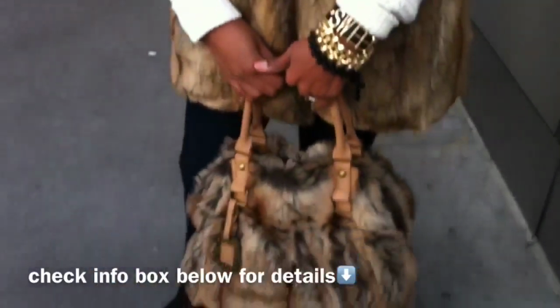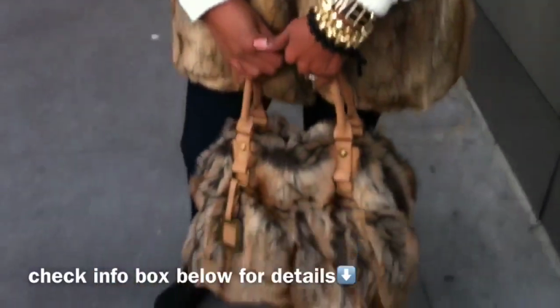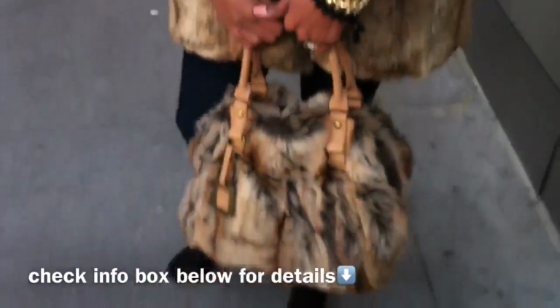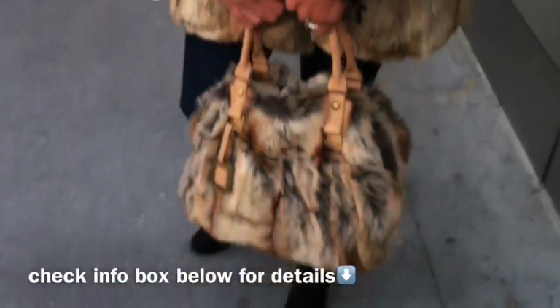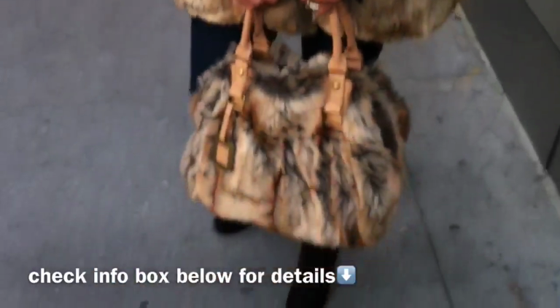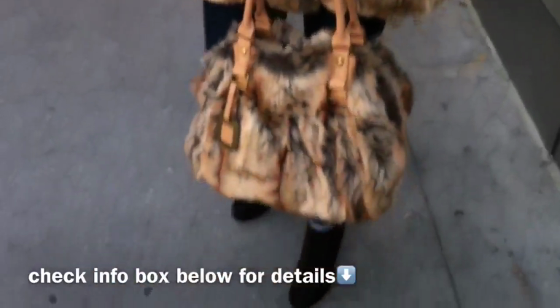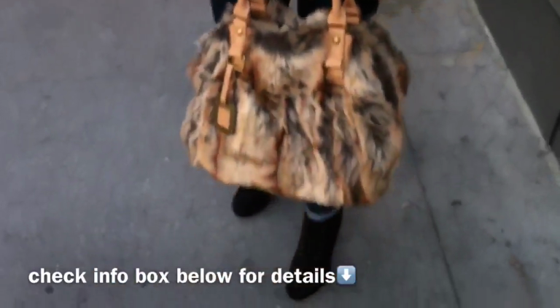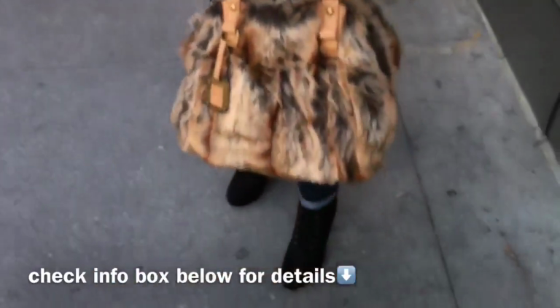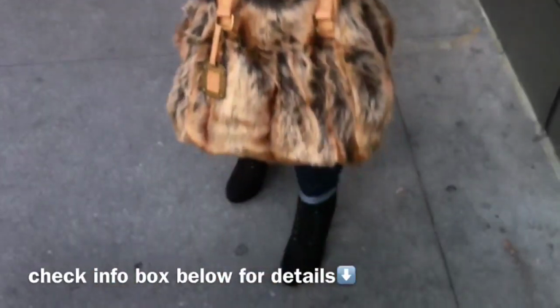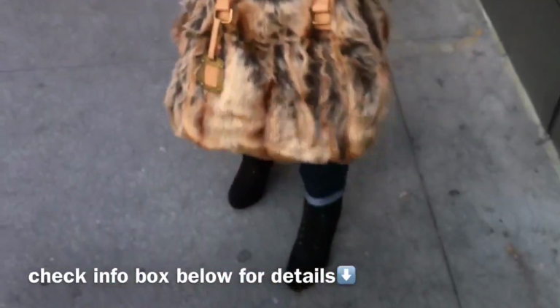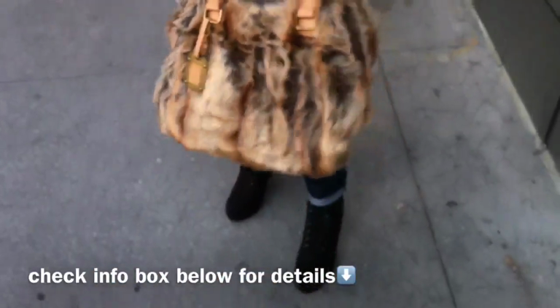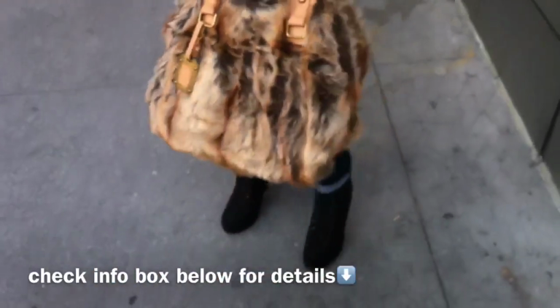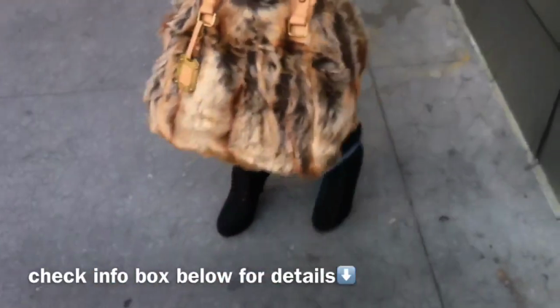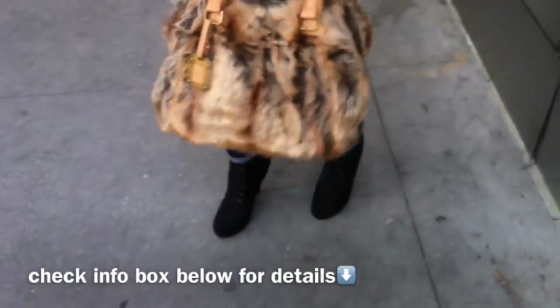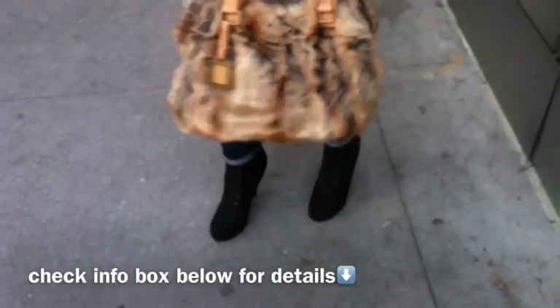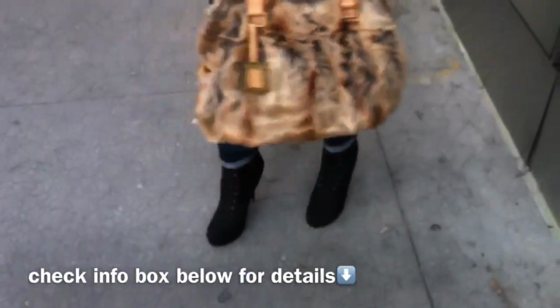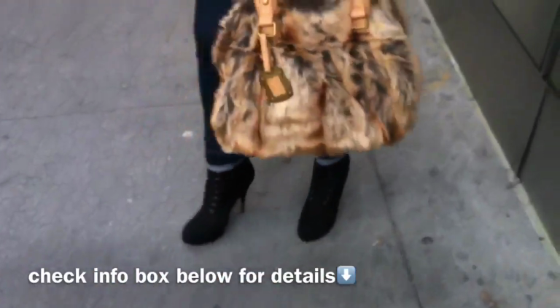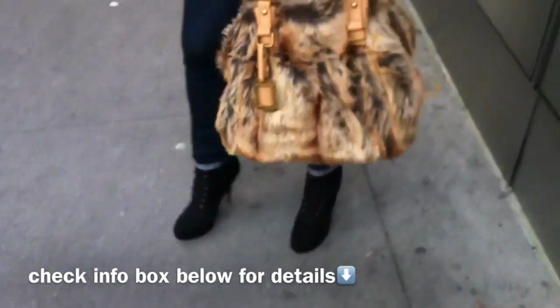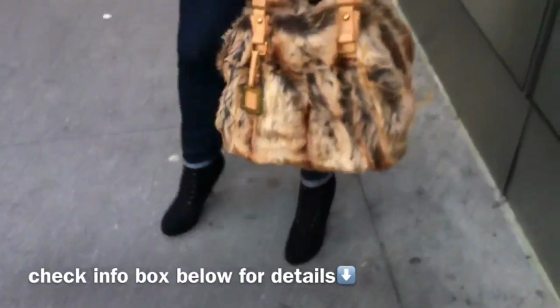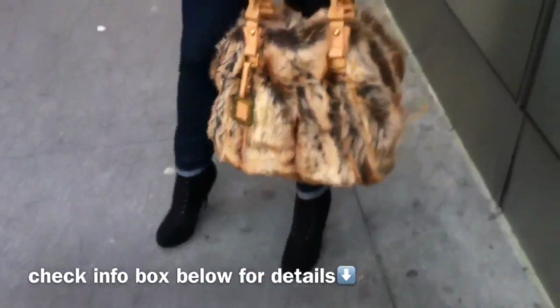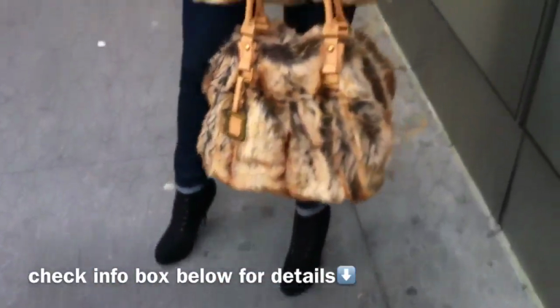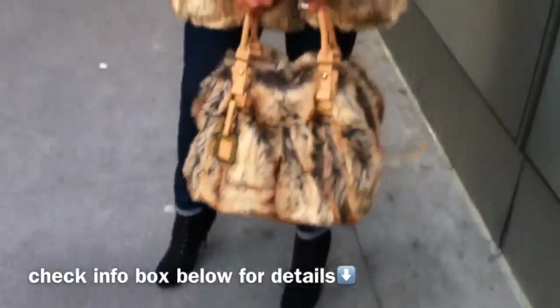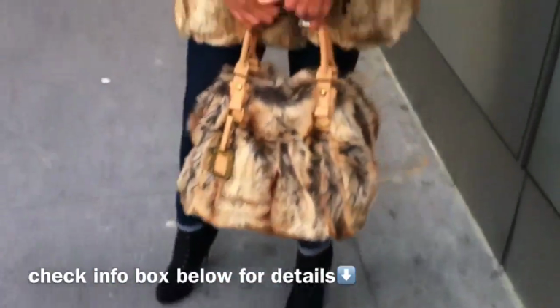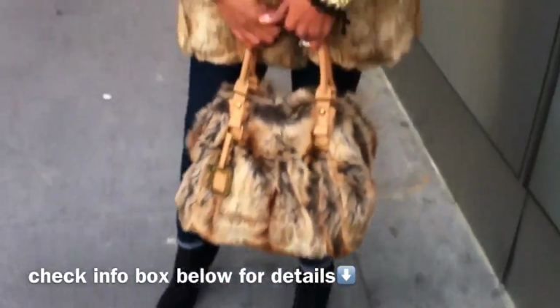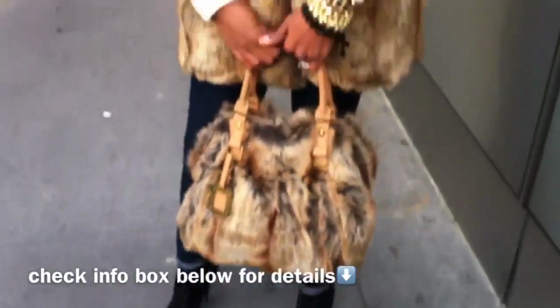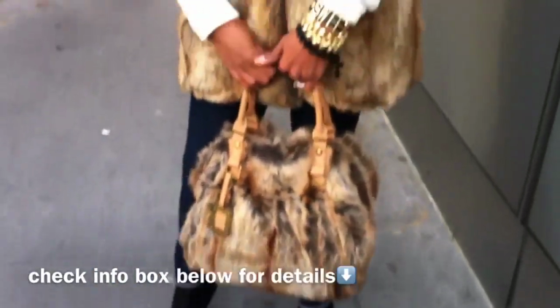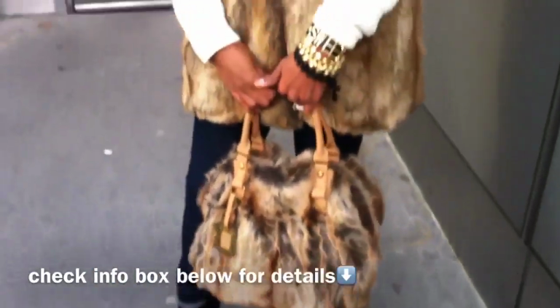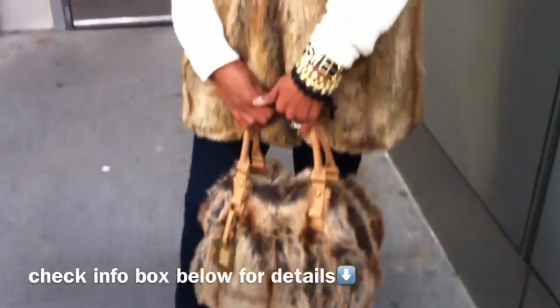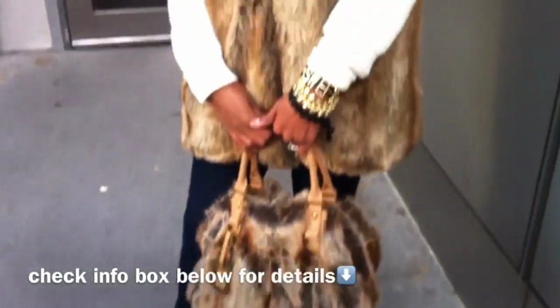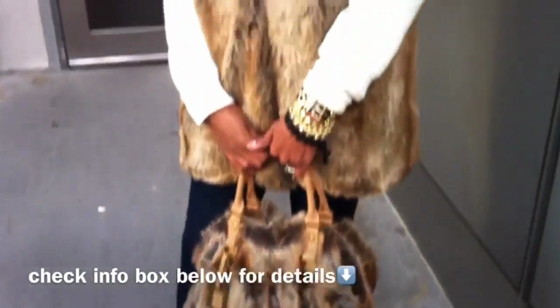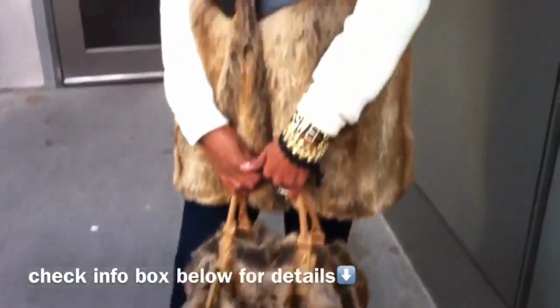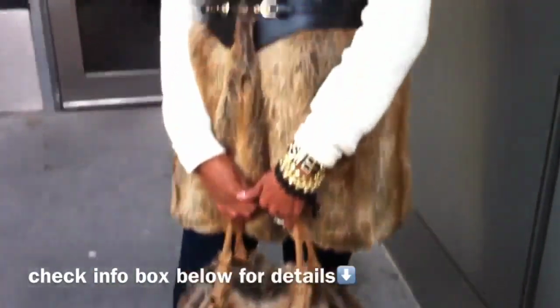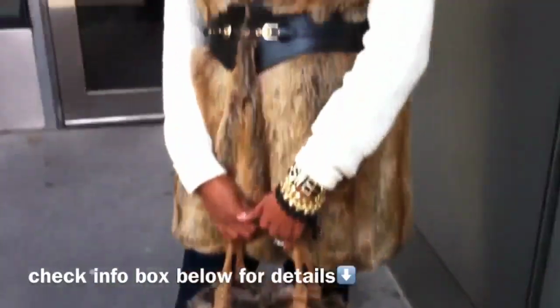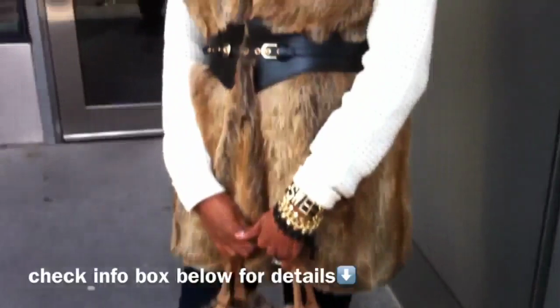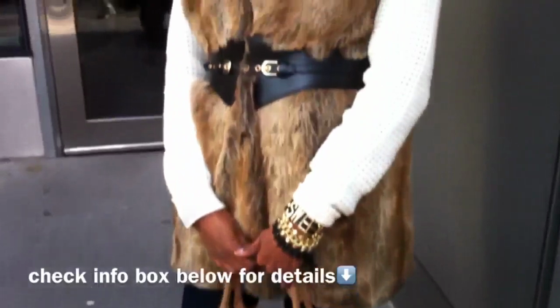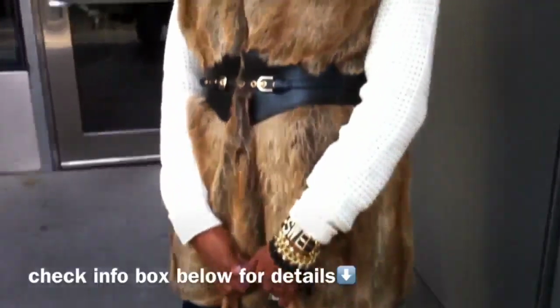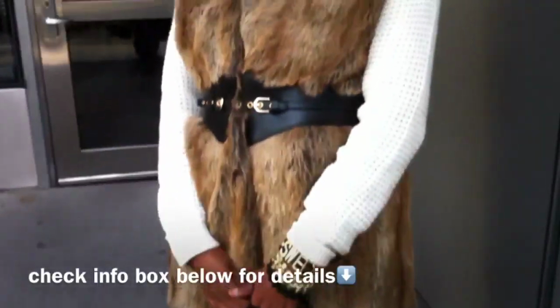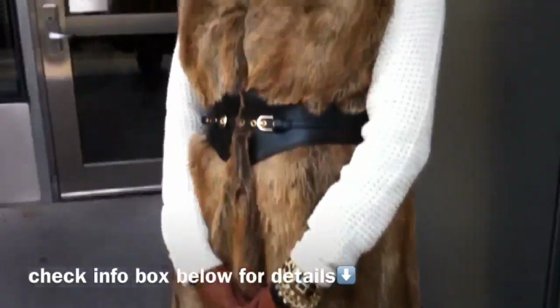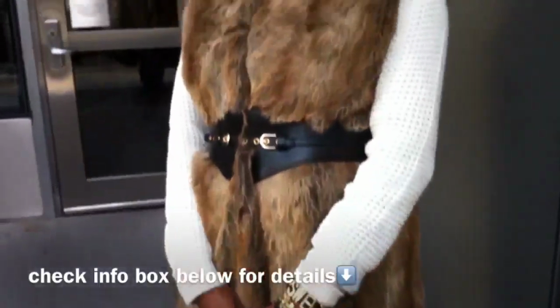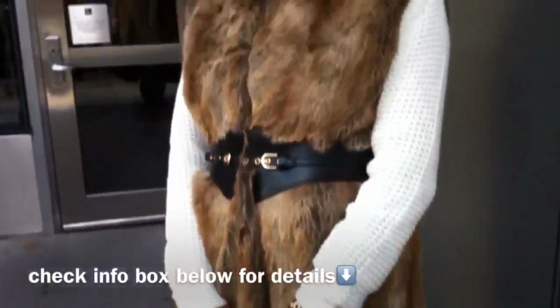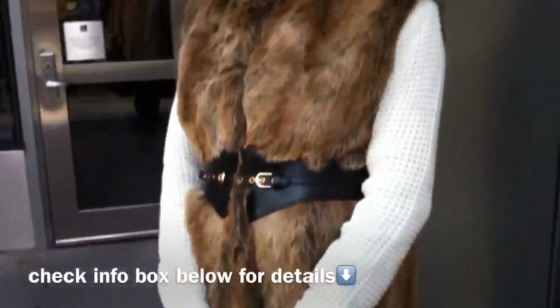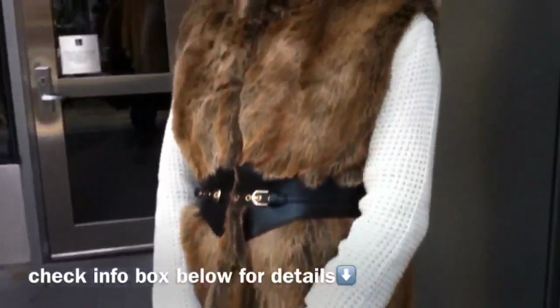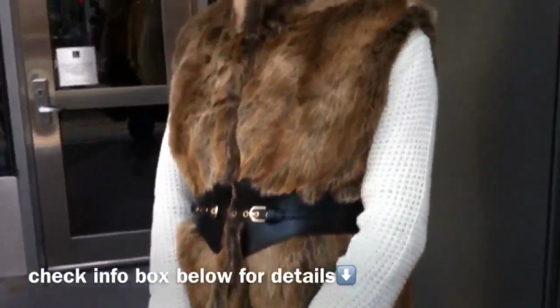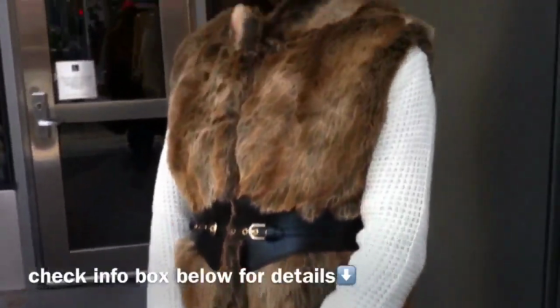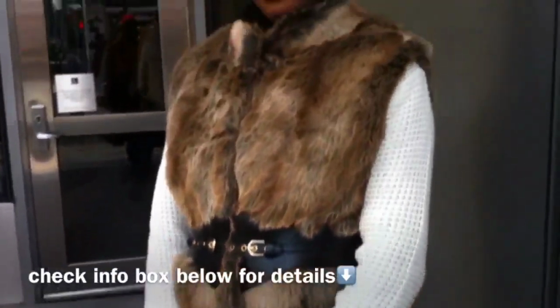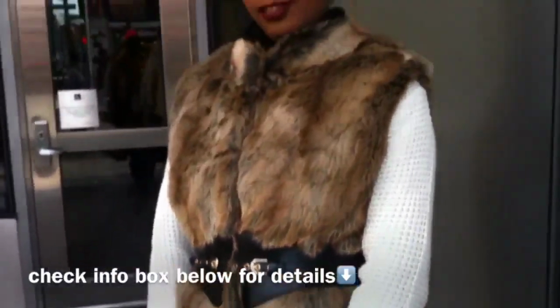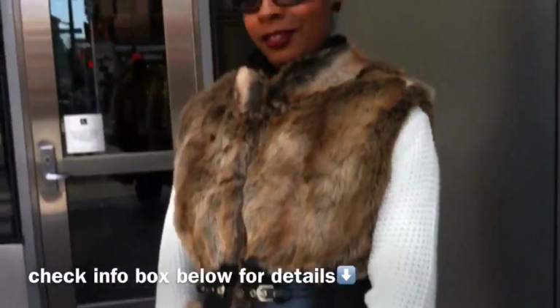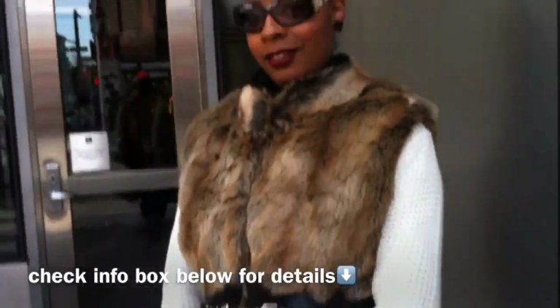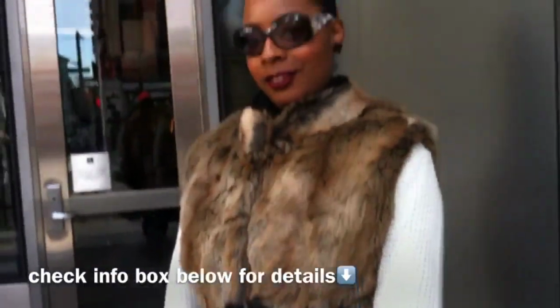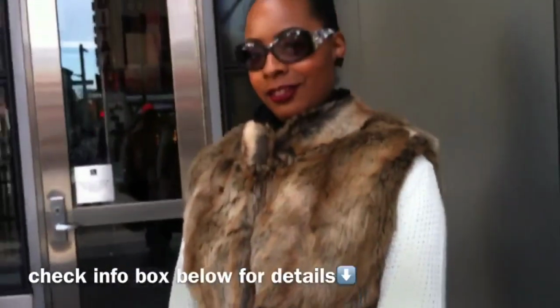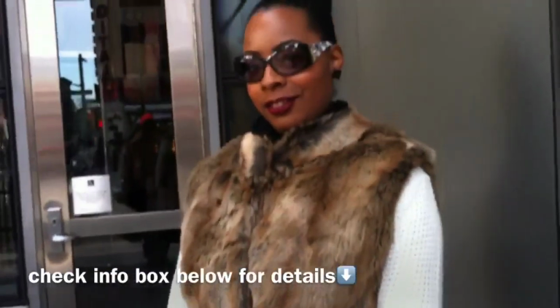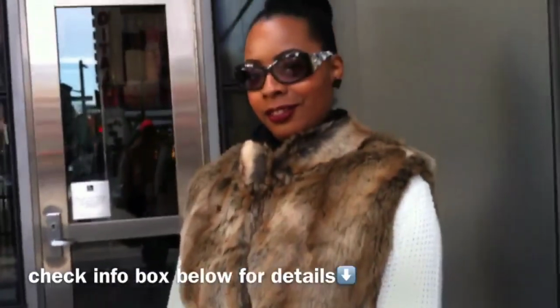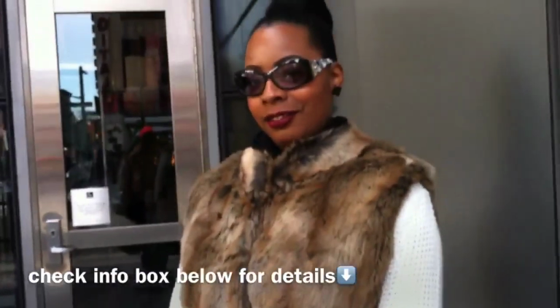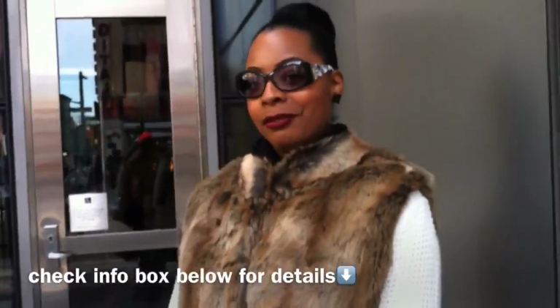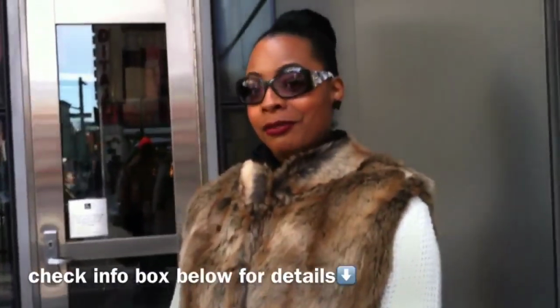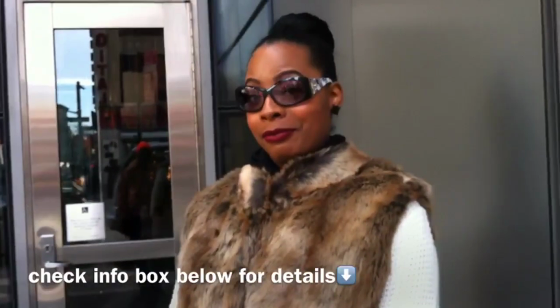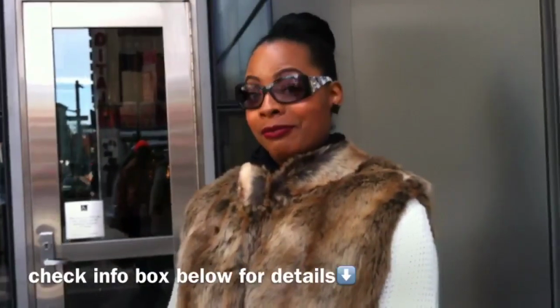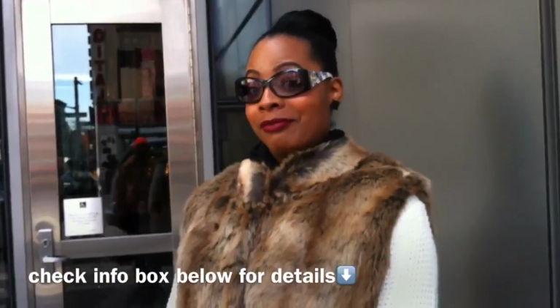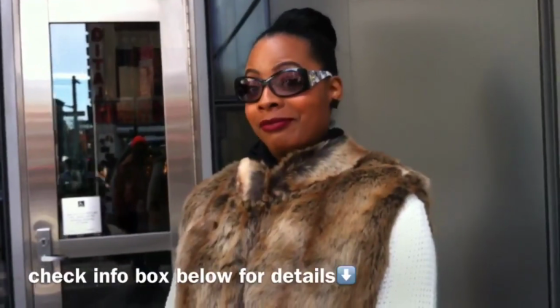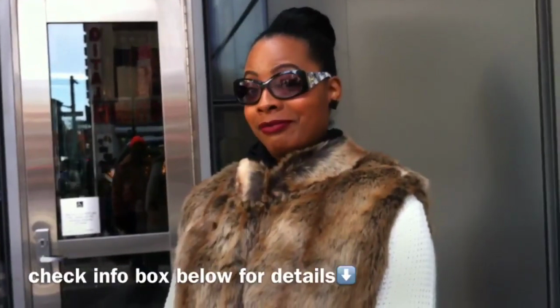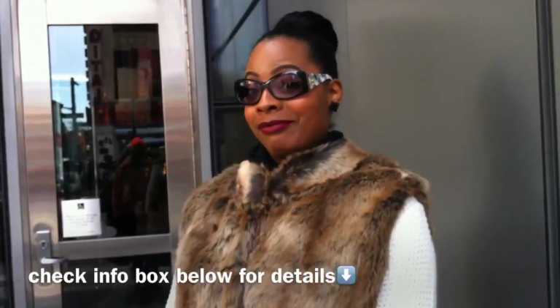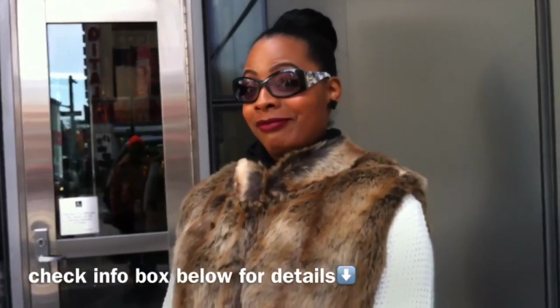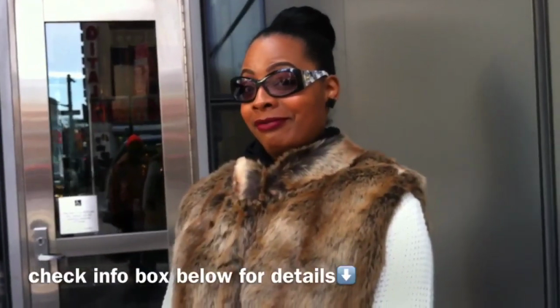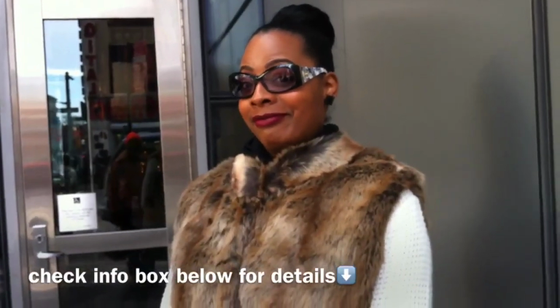Check the info box below for details about it as well as everything else I'm wearing, and I'll see you again shortly. Later babes.